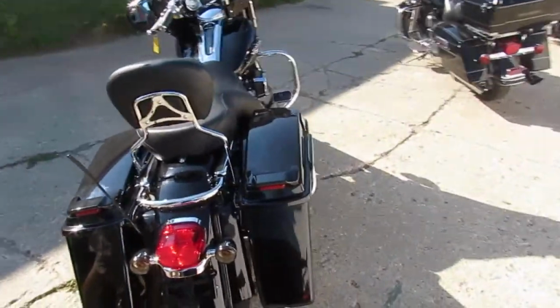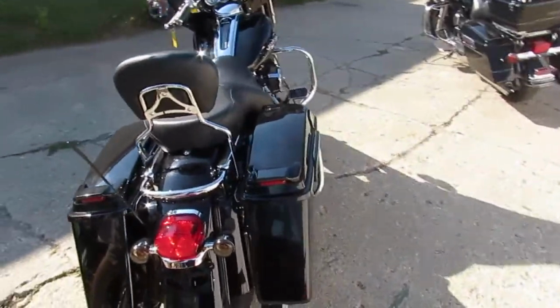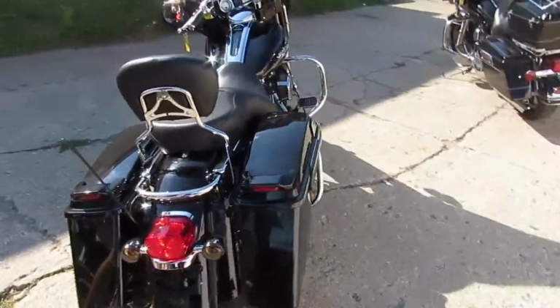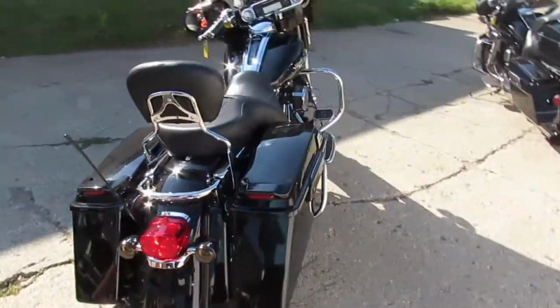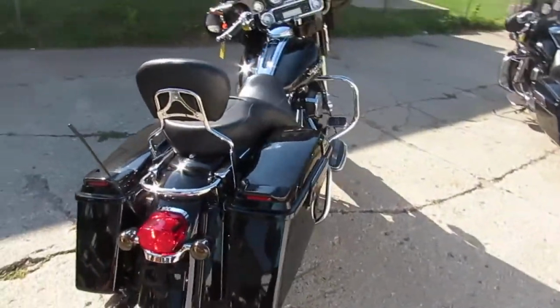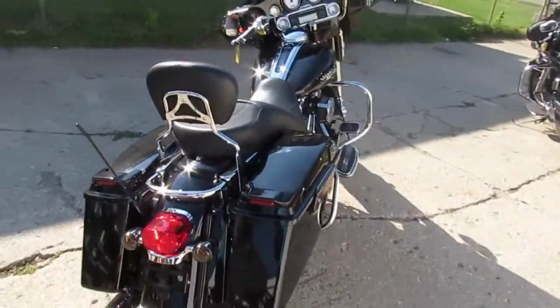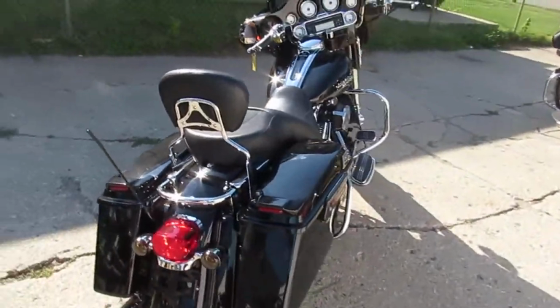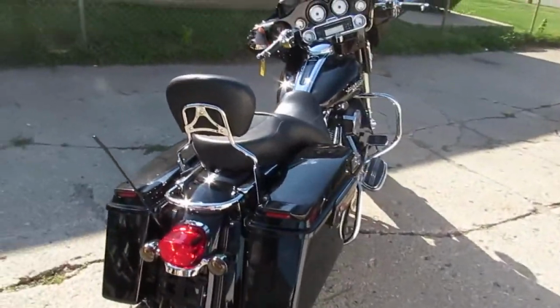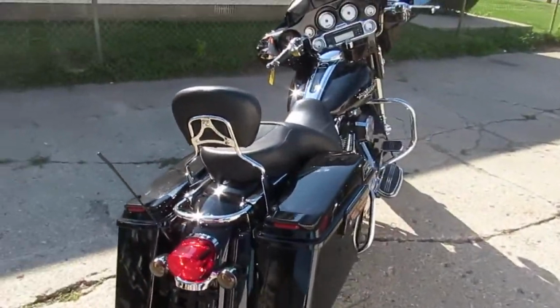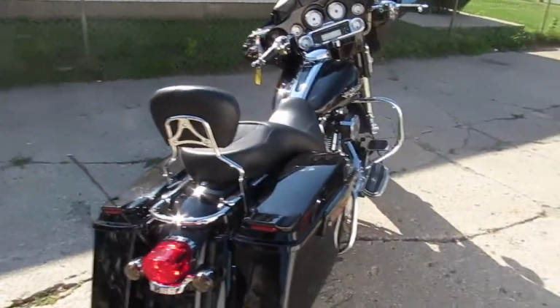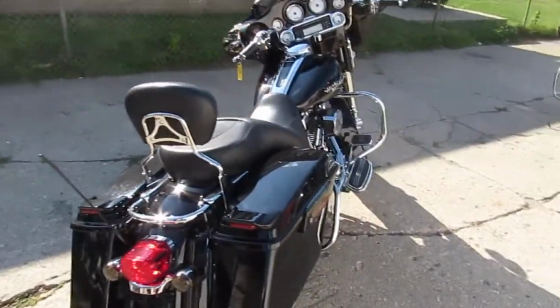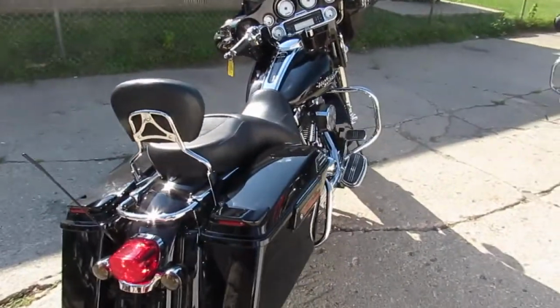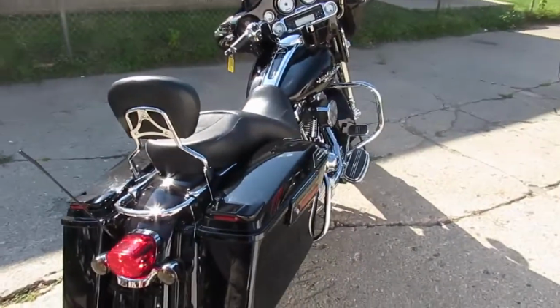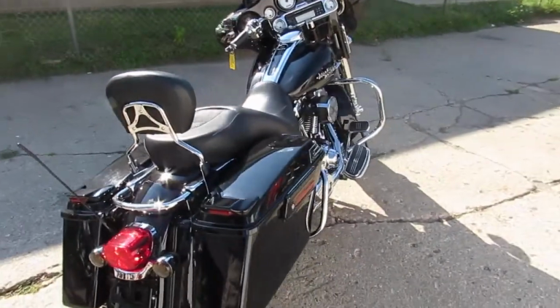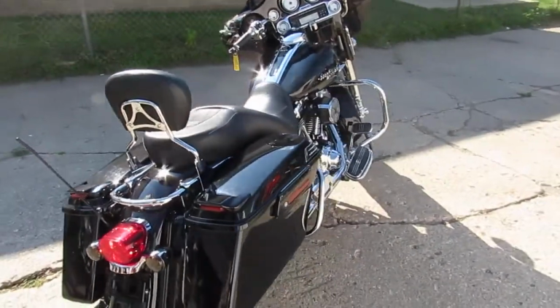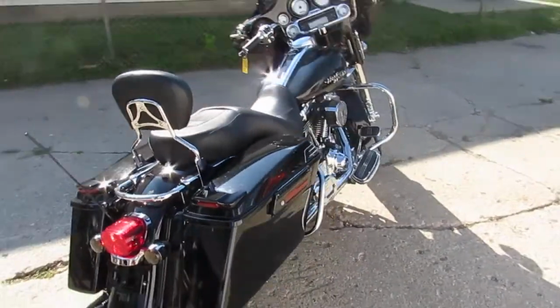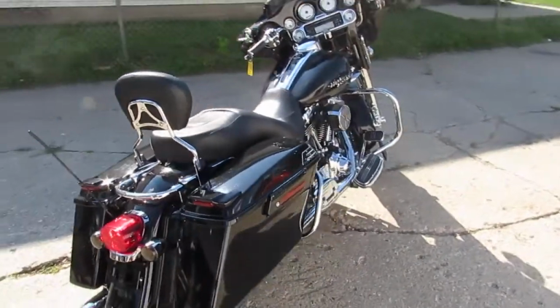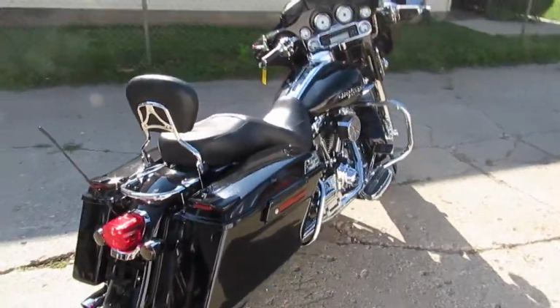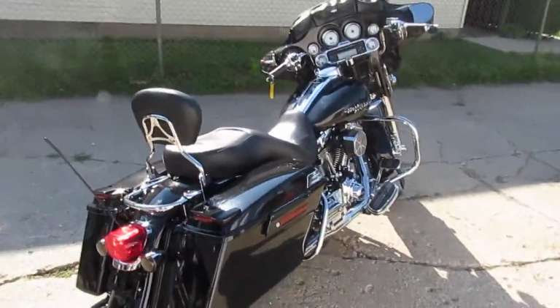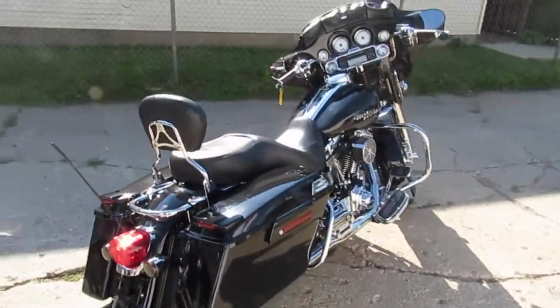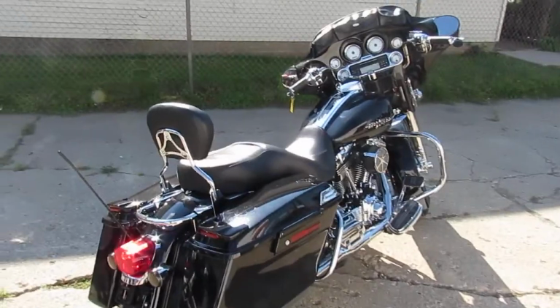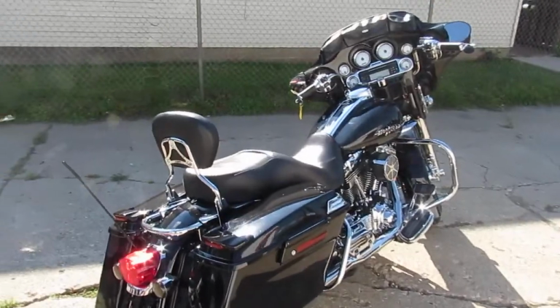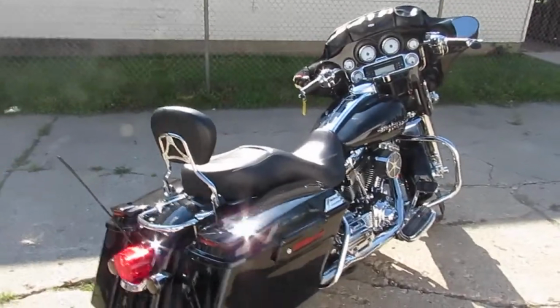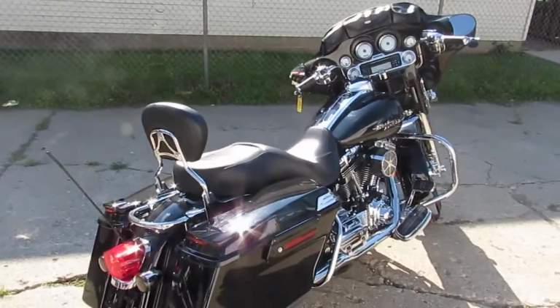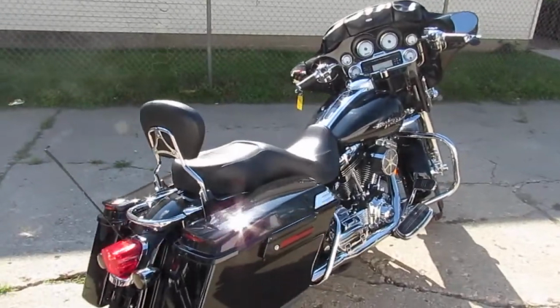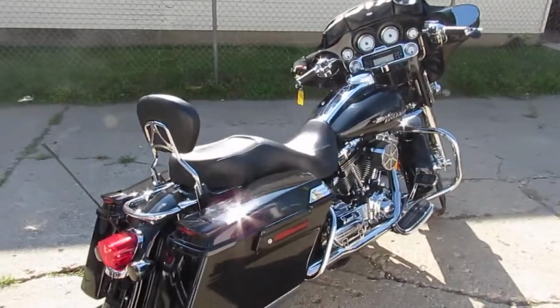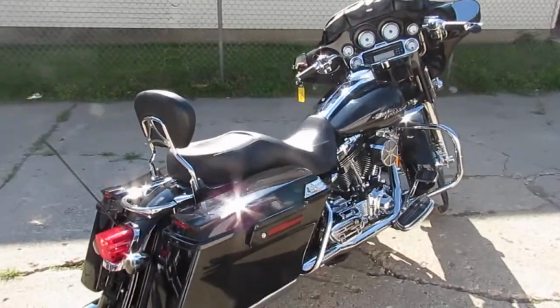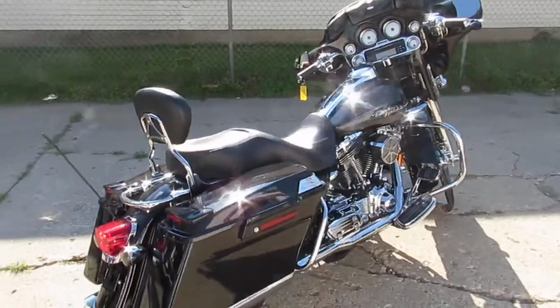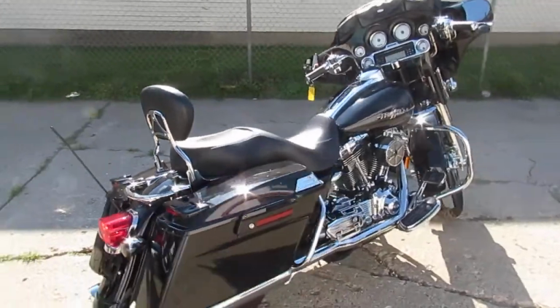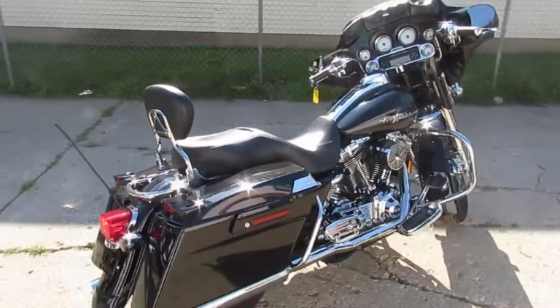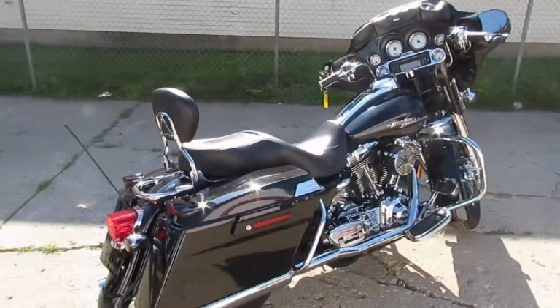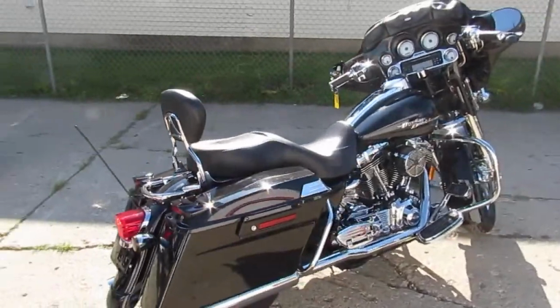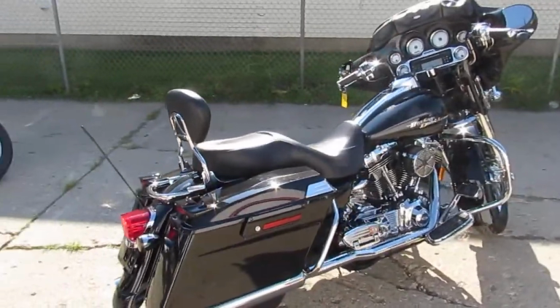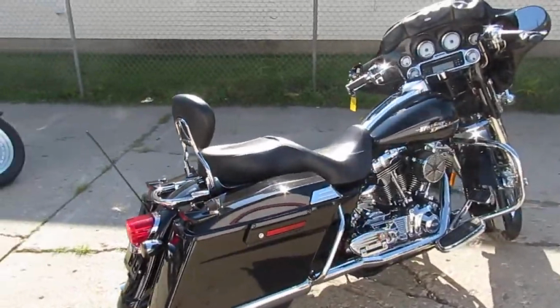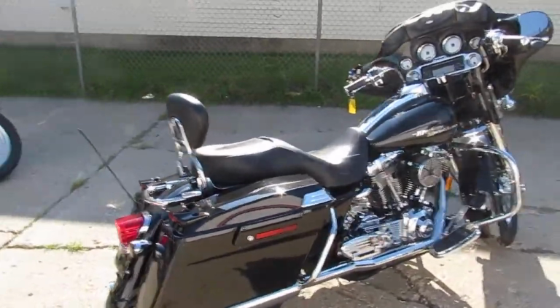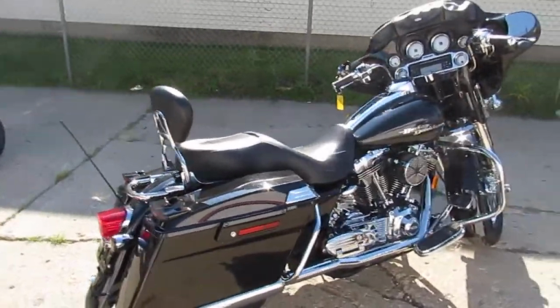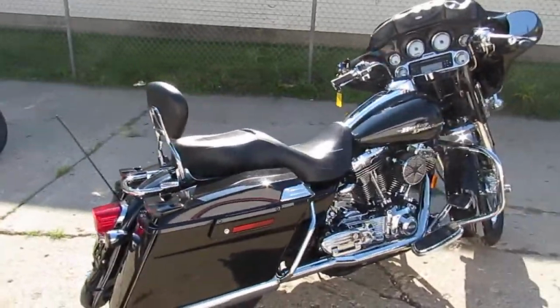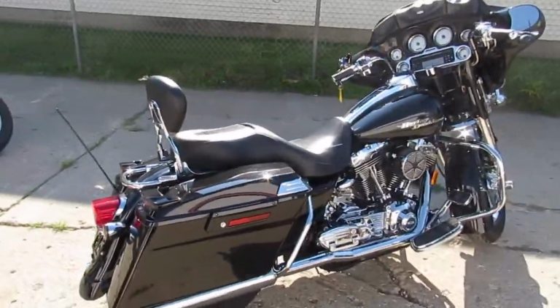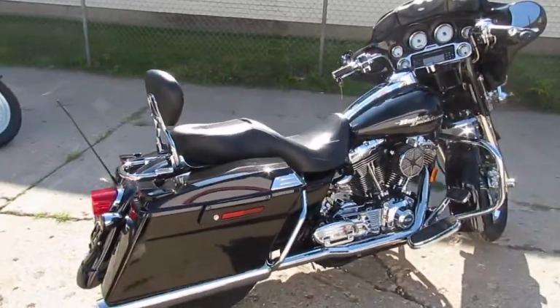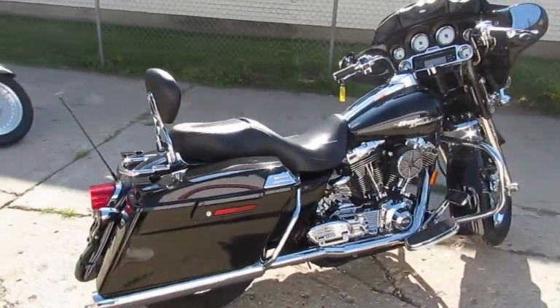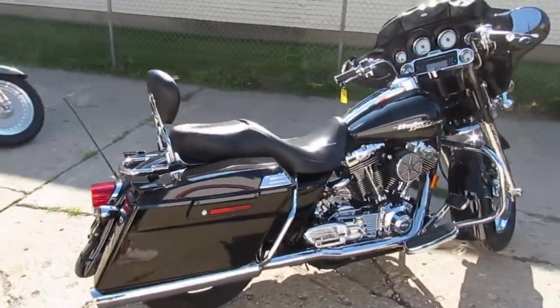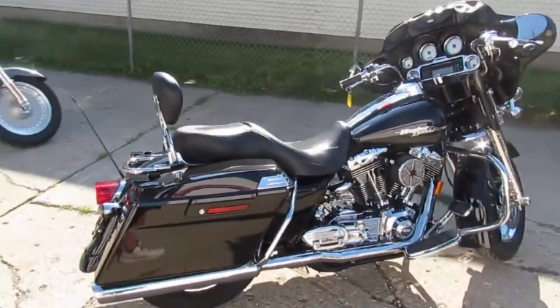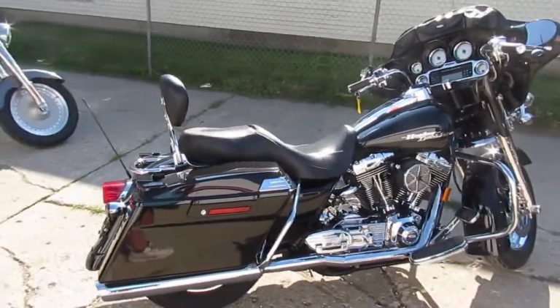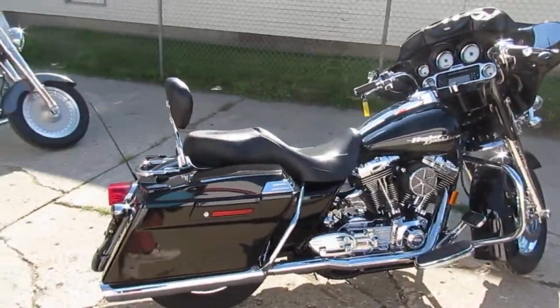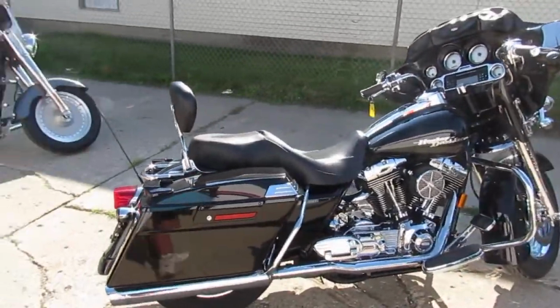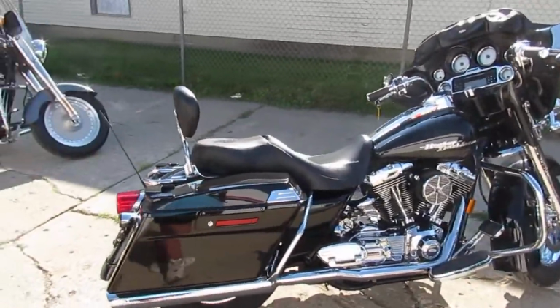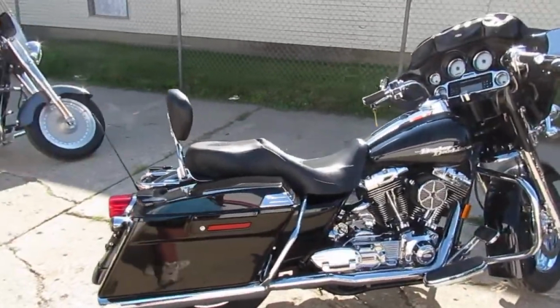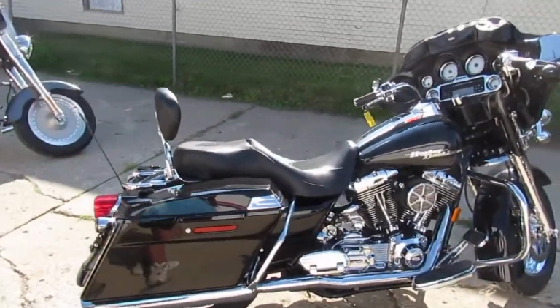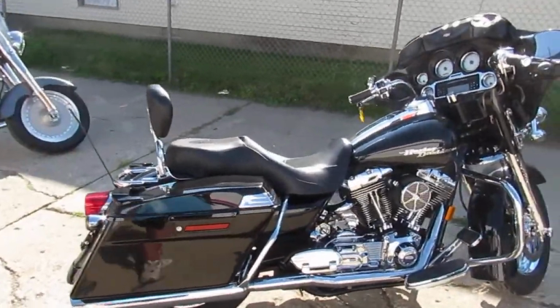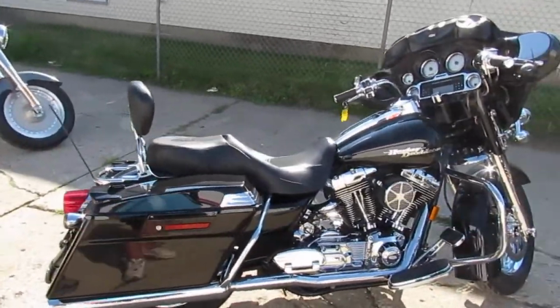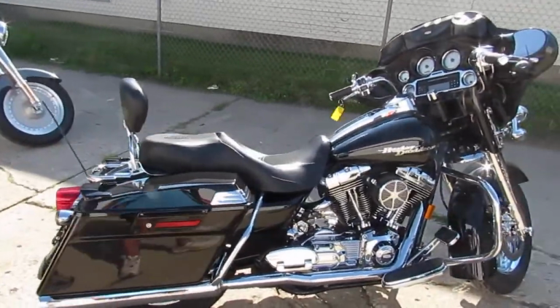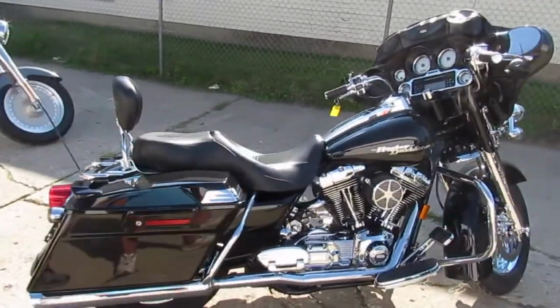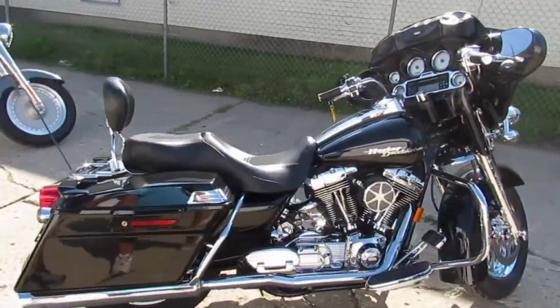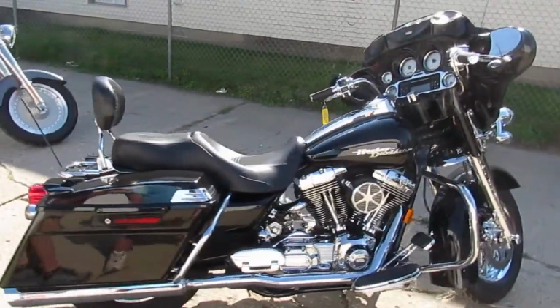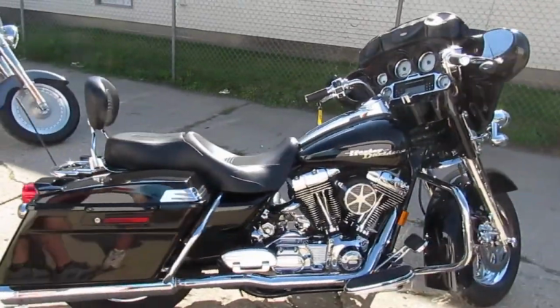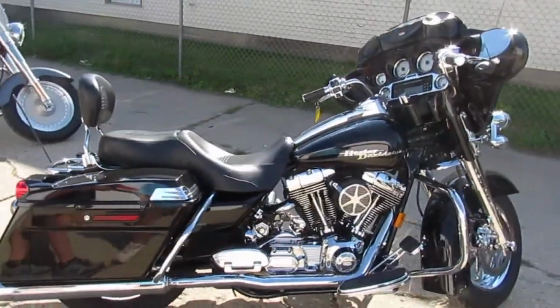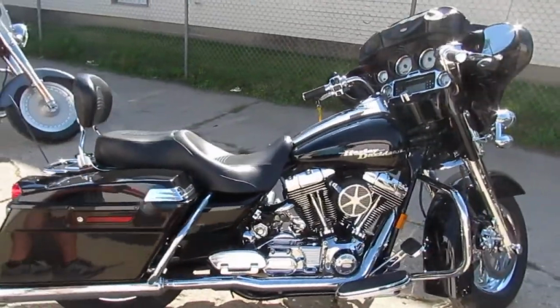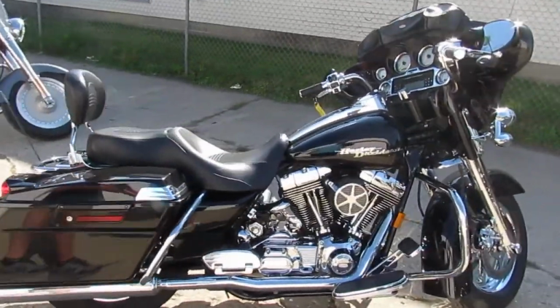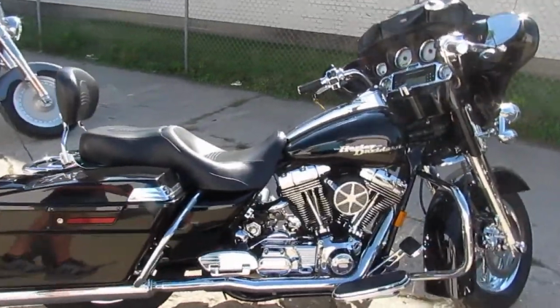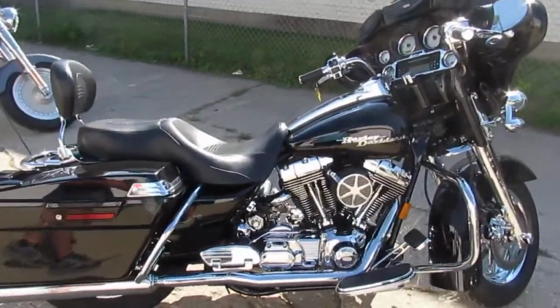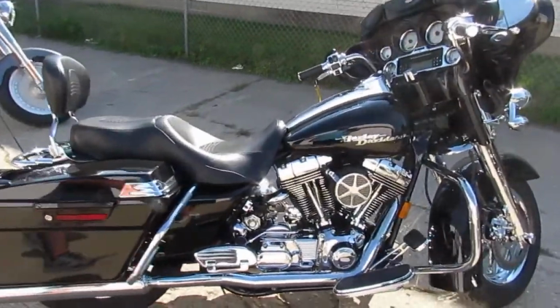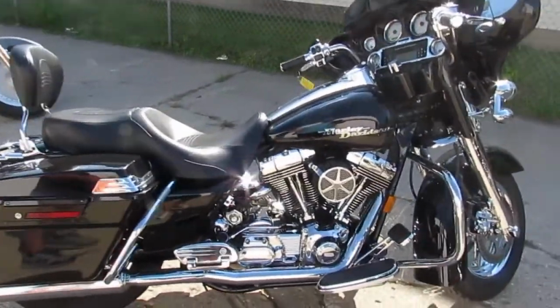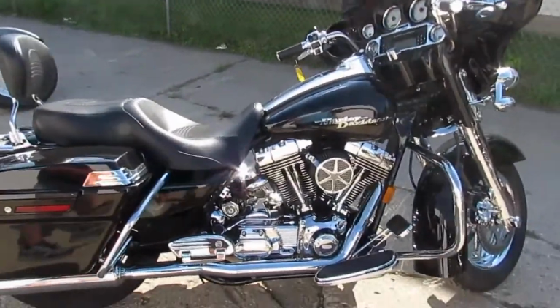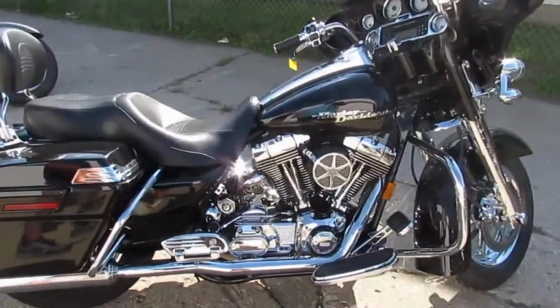One we're doing a video on right now is a 2006 Harley-Davidson Street Glide. This thing is loaded up — it's gonna take me a little bit to get through.